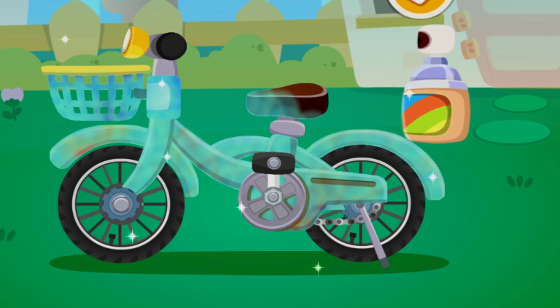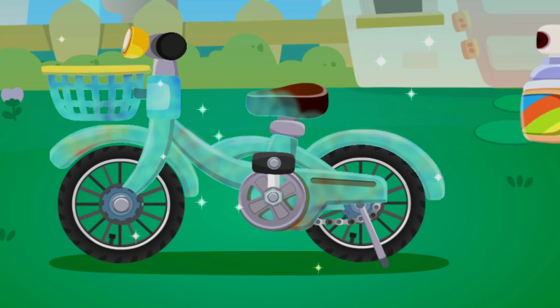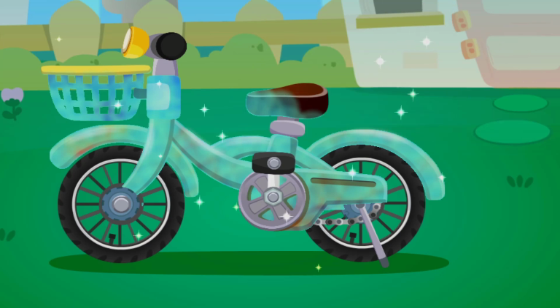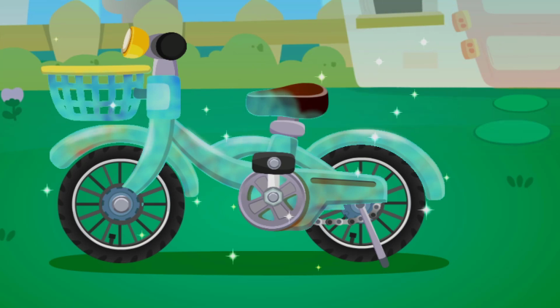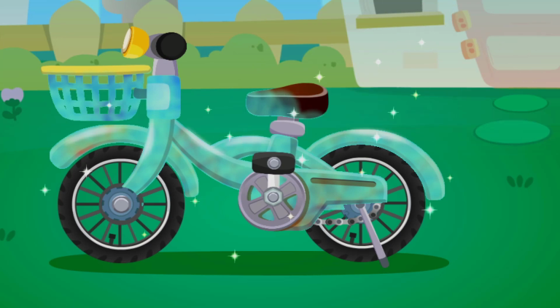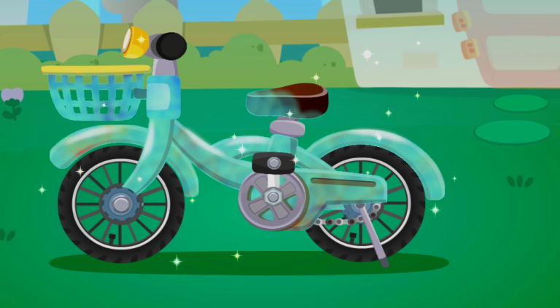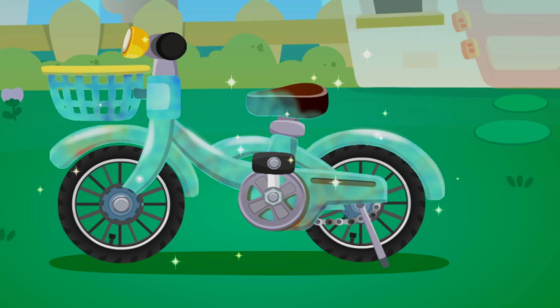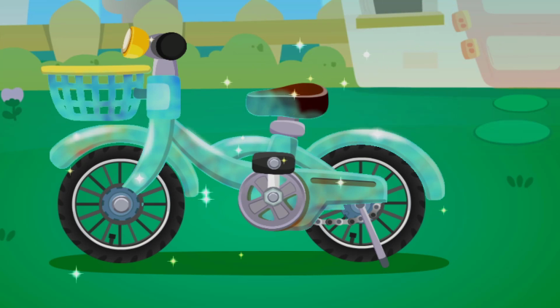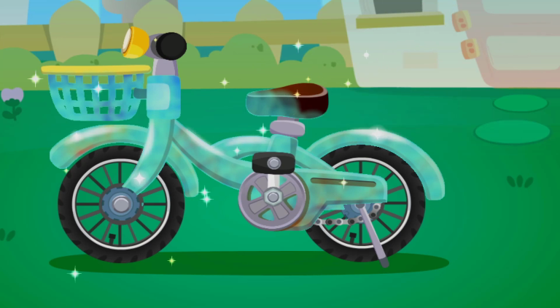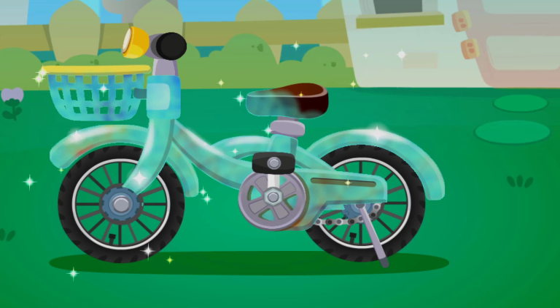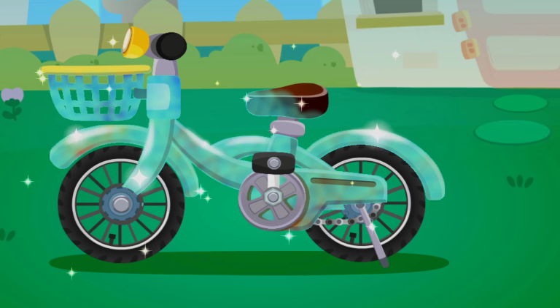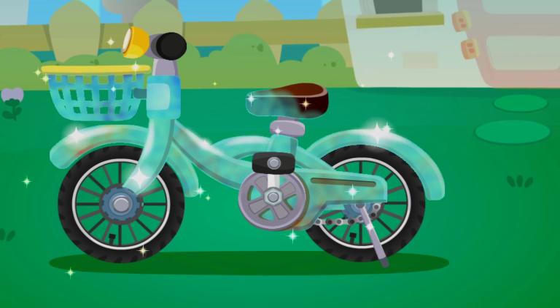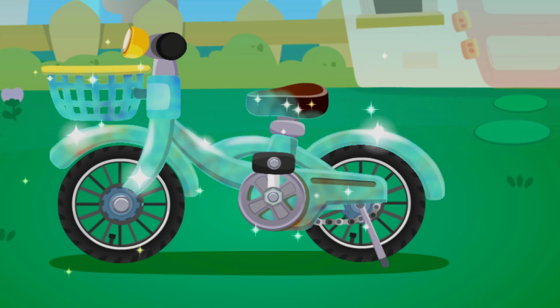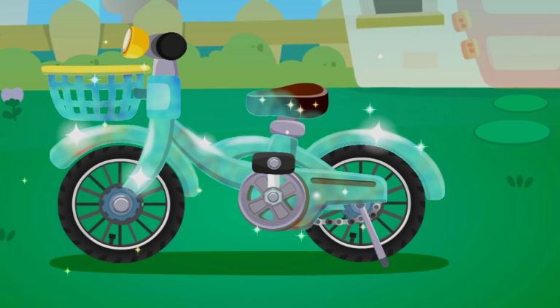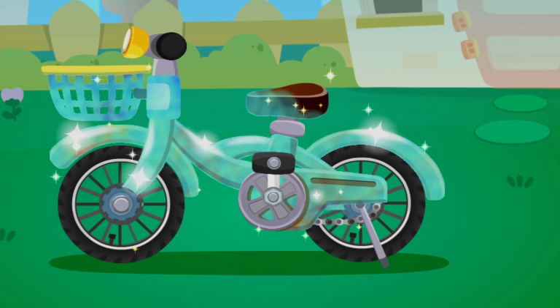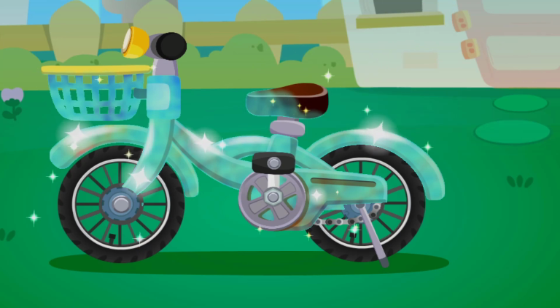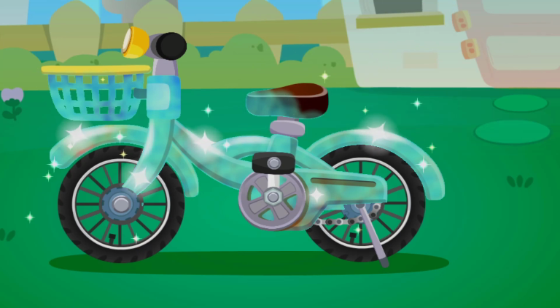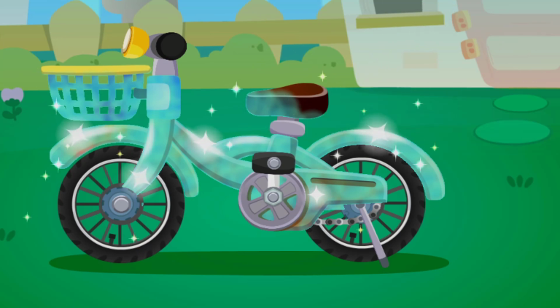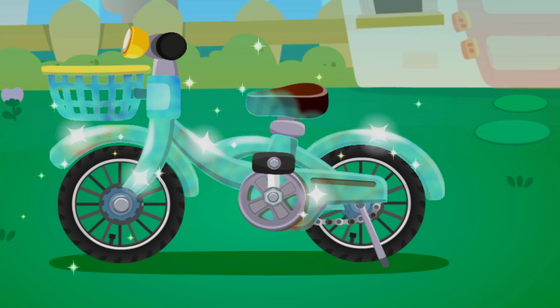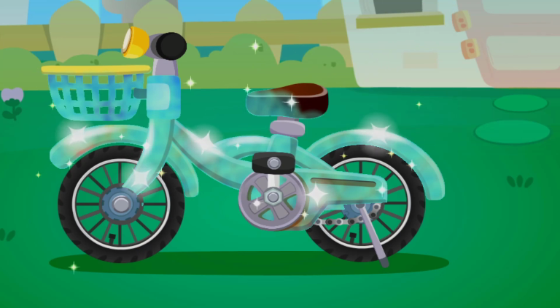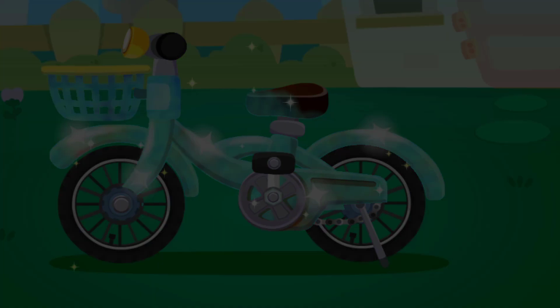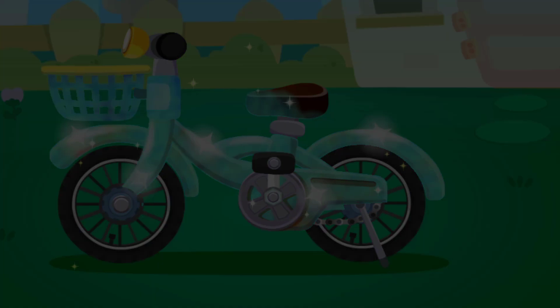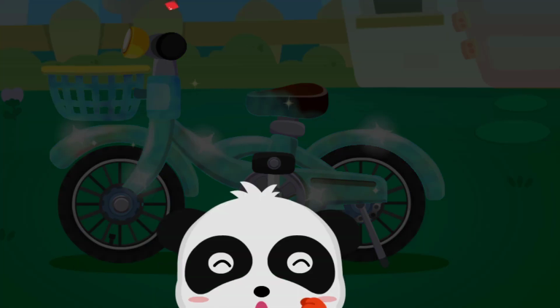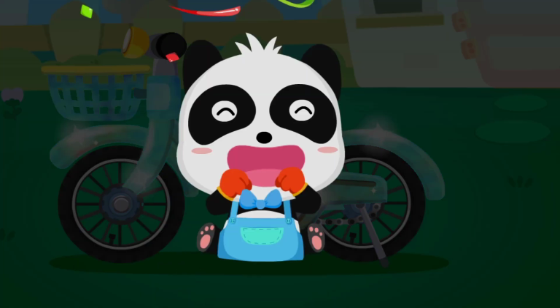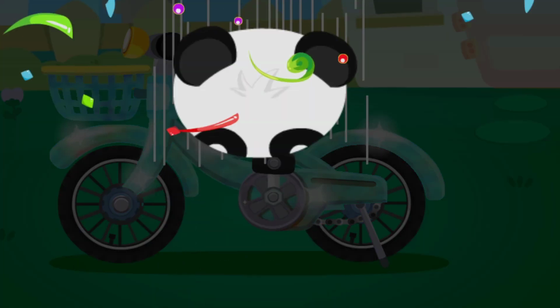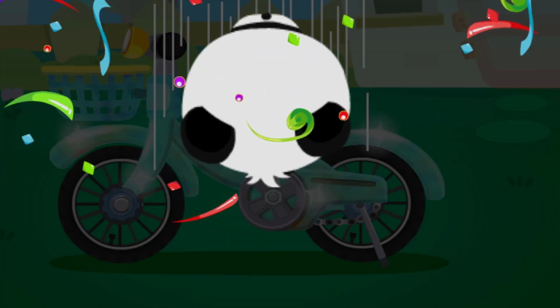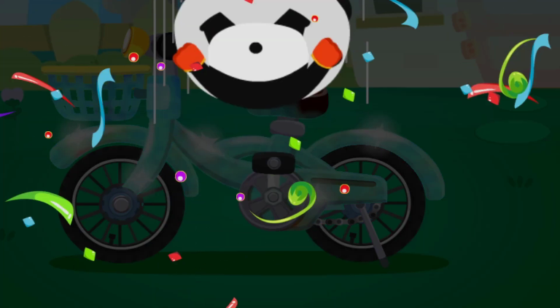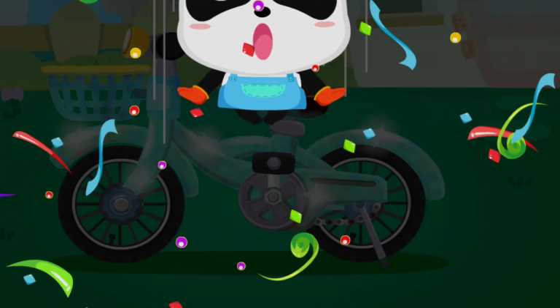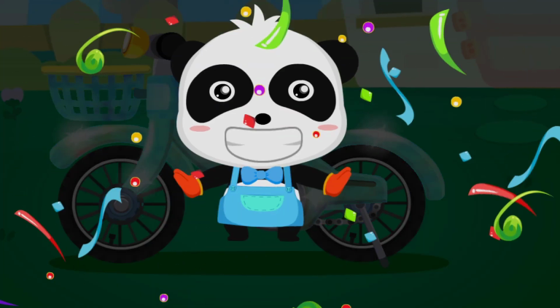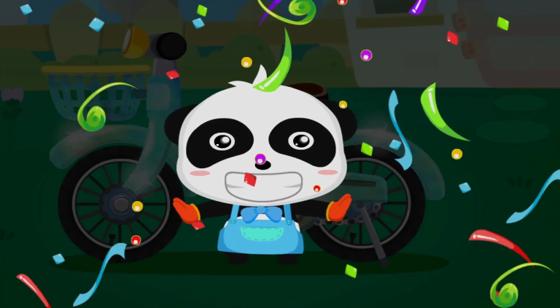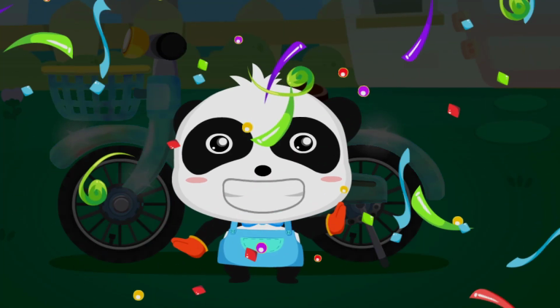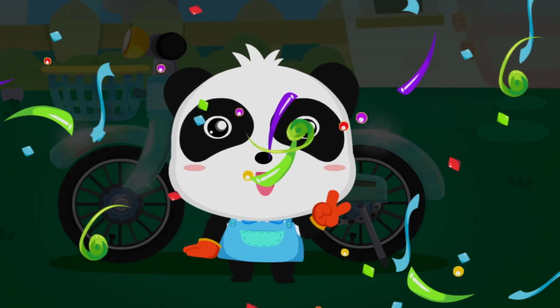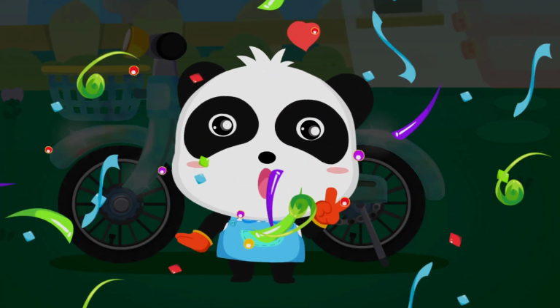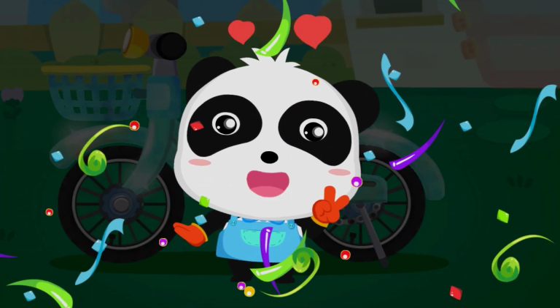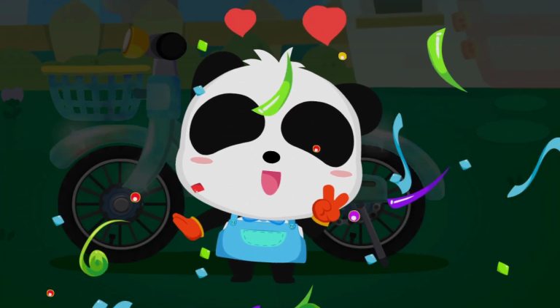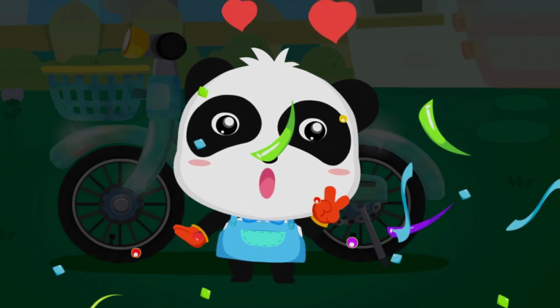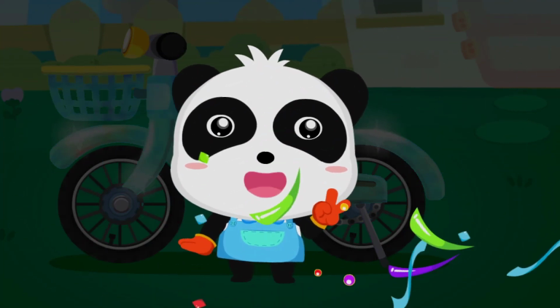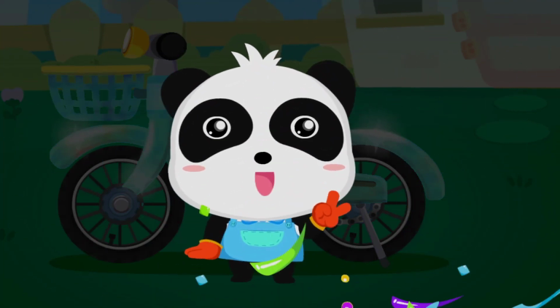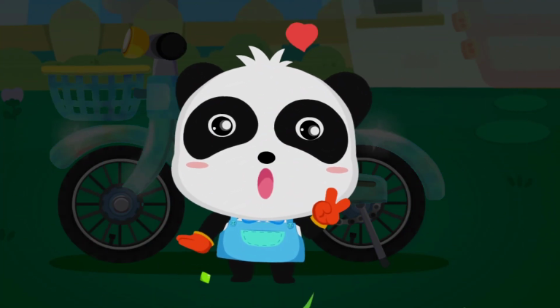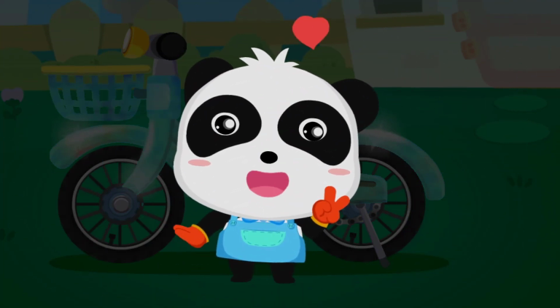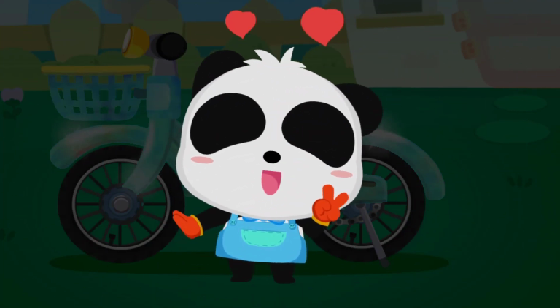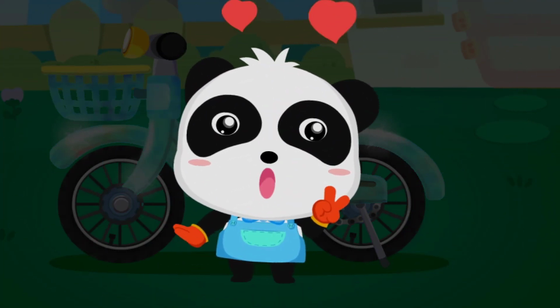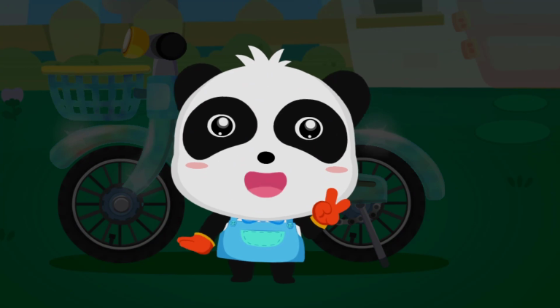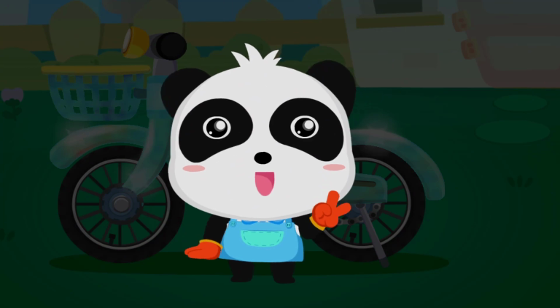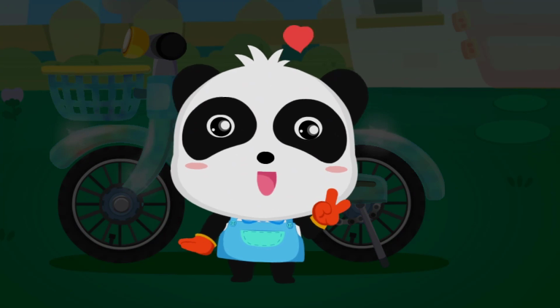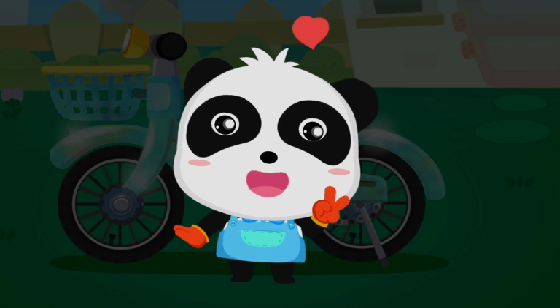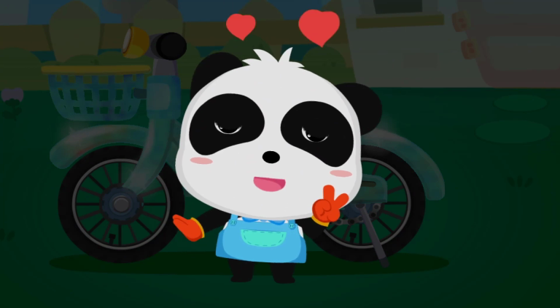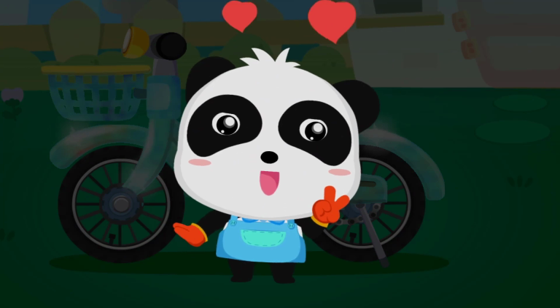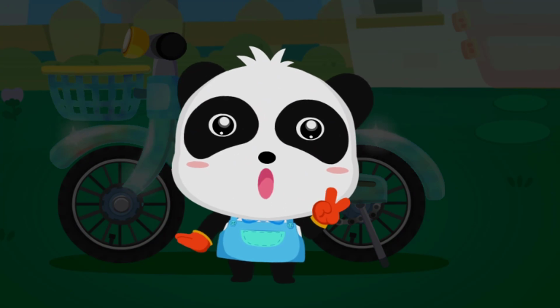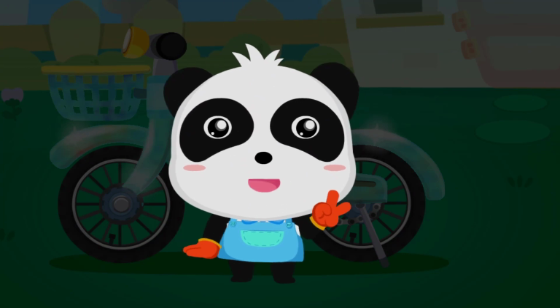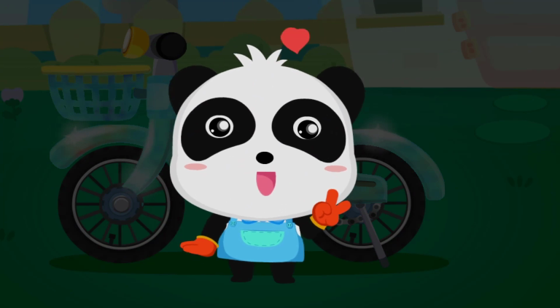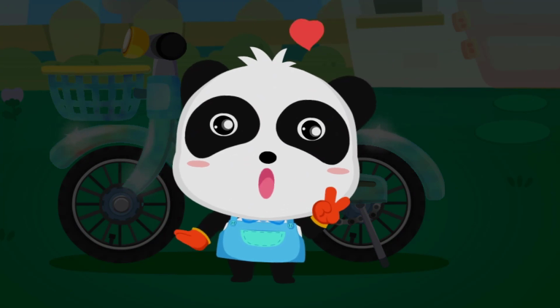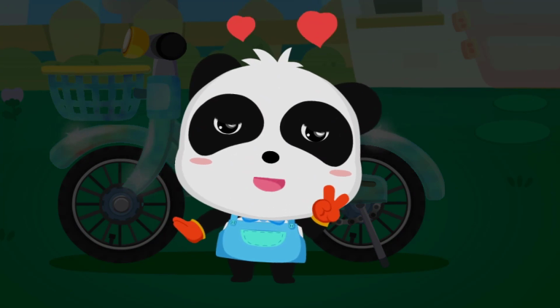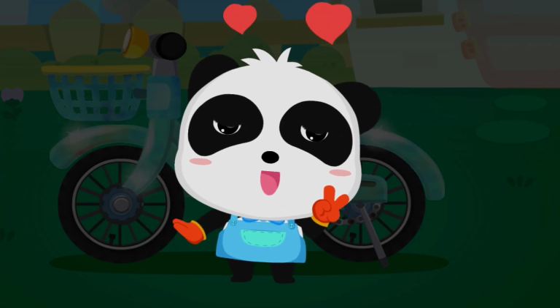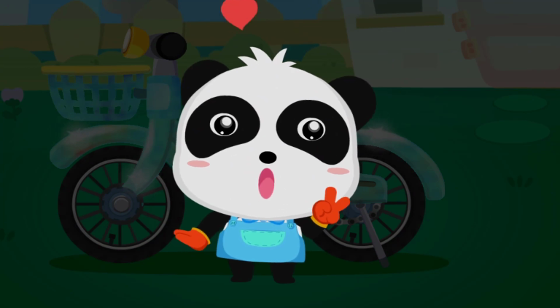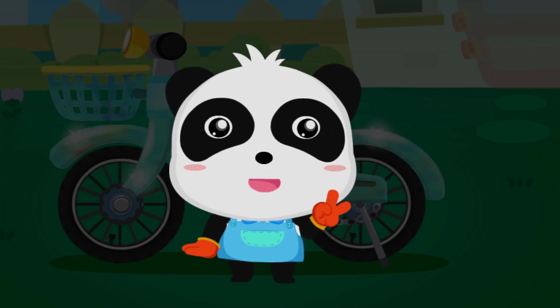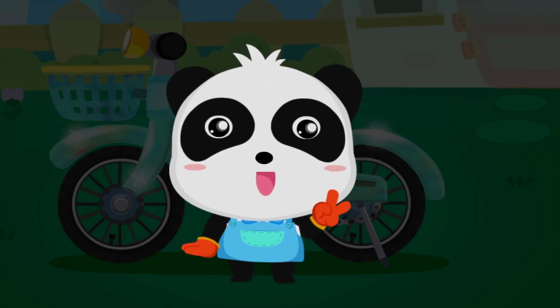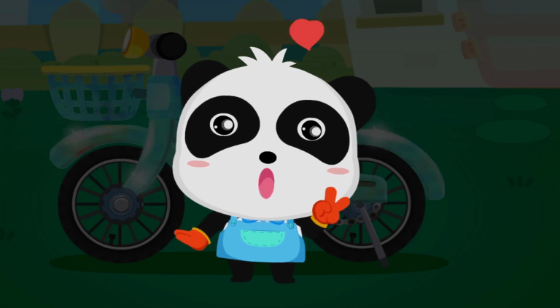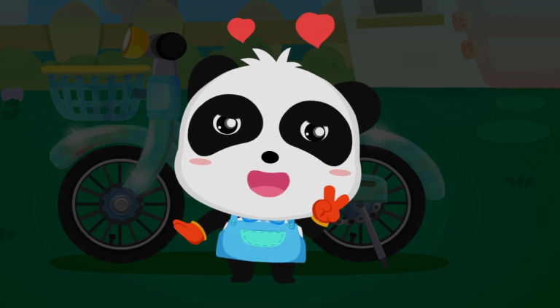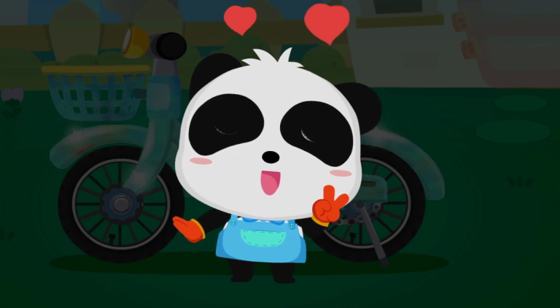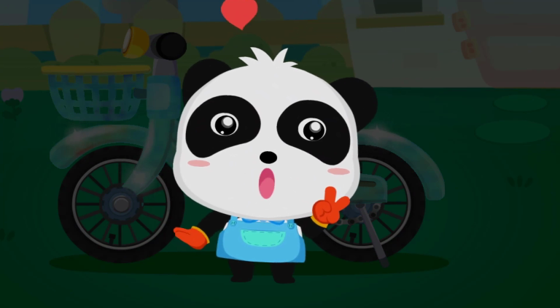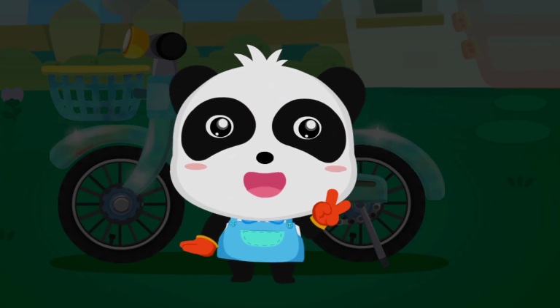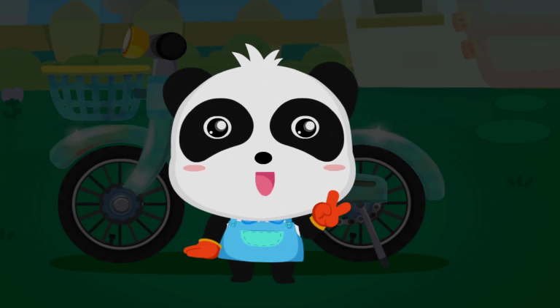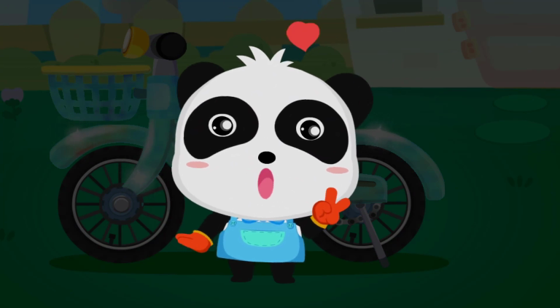Wow! Your bicycle is stunning! Awesome! Now you can do household chores alone!